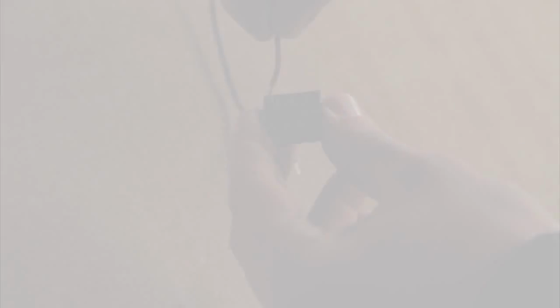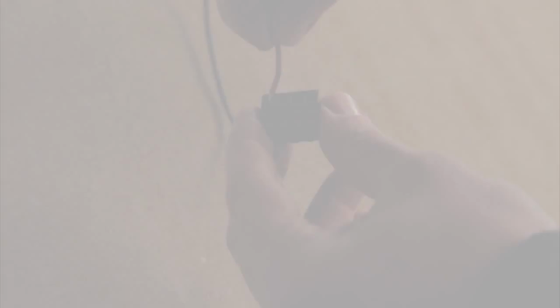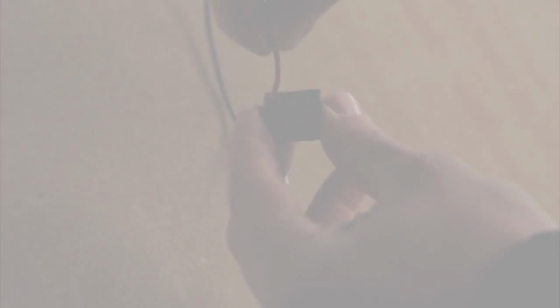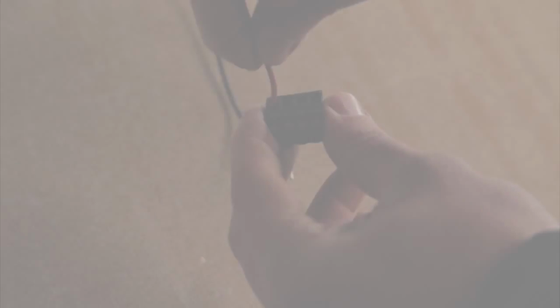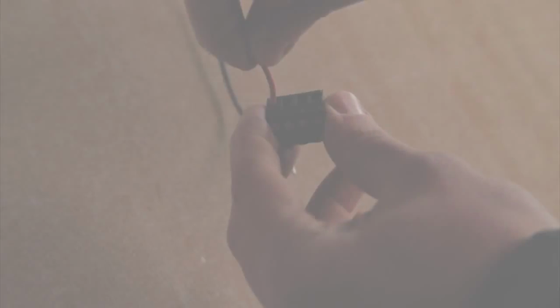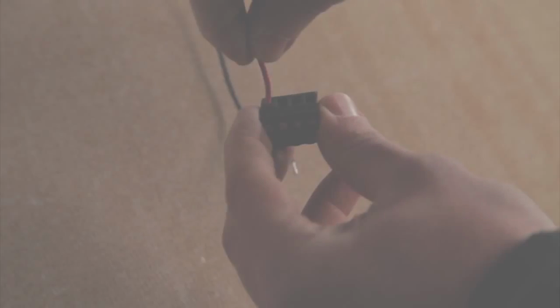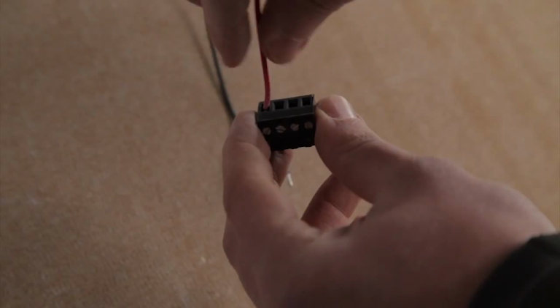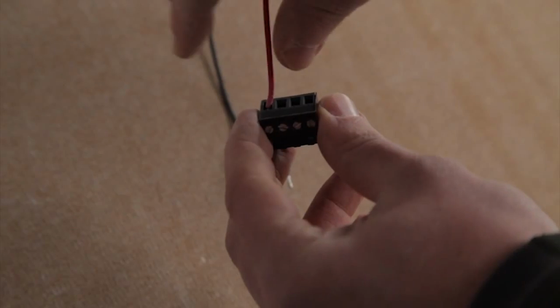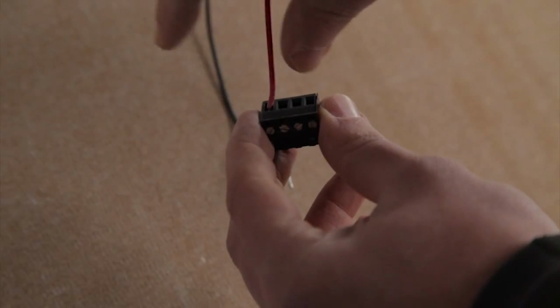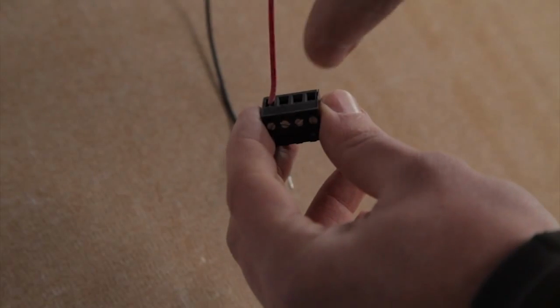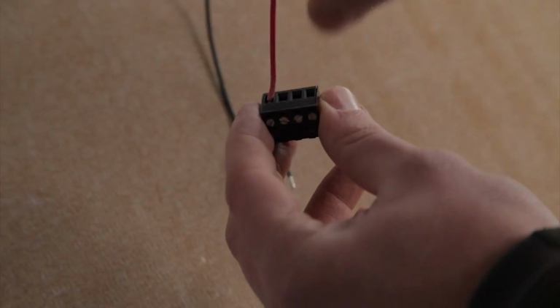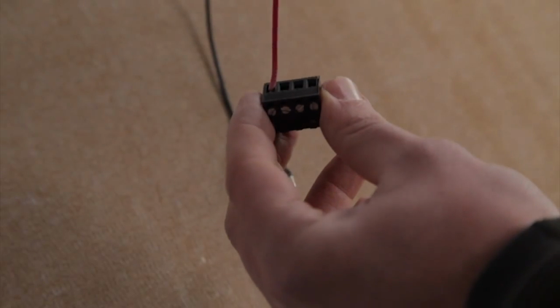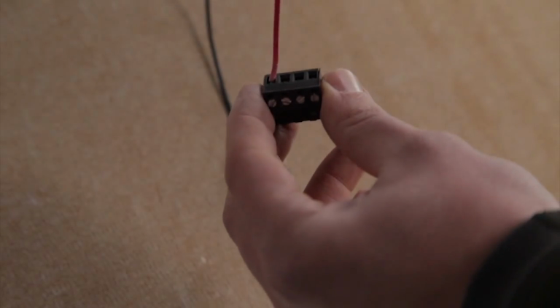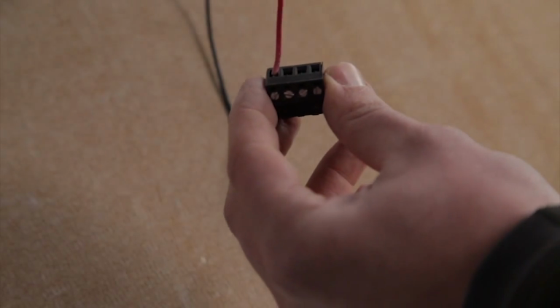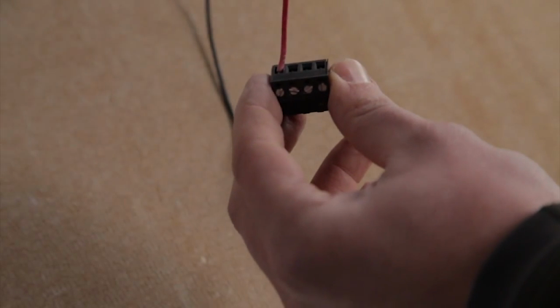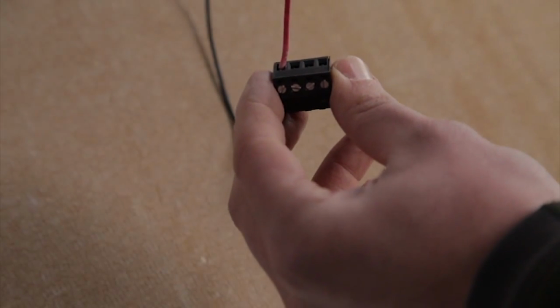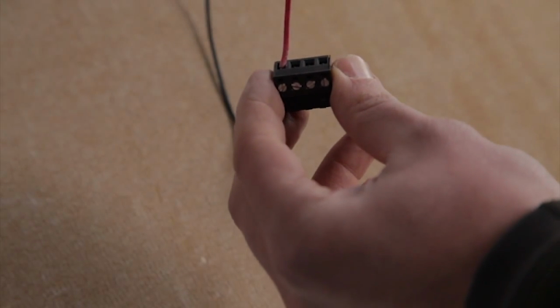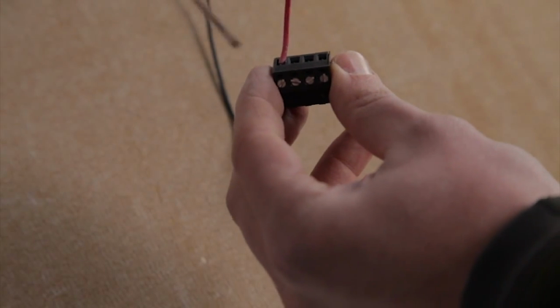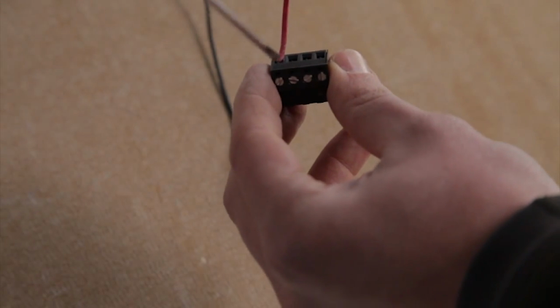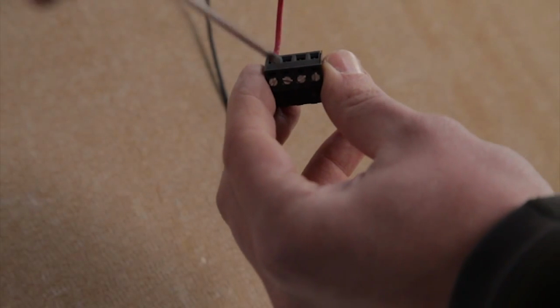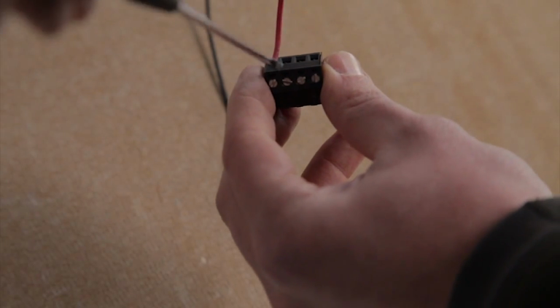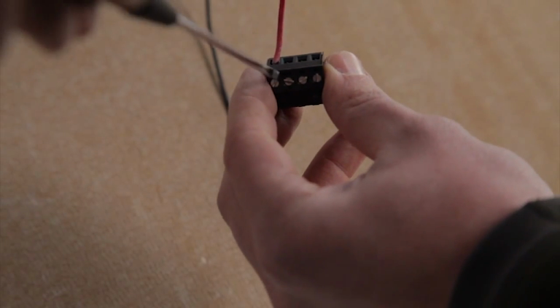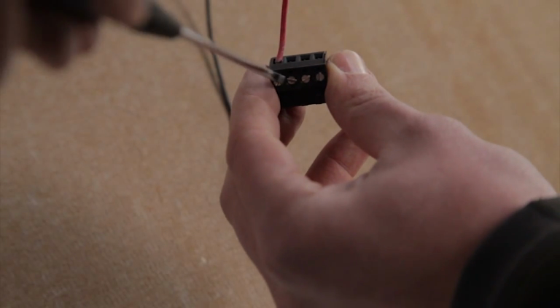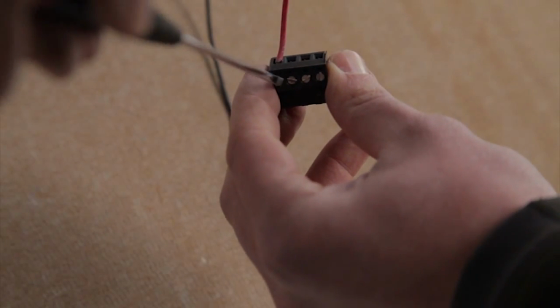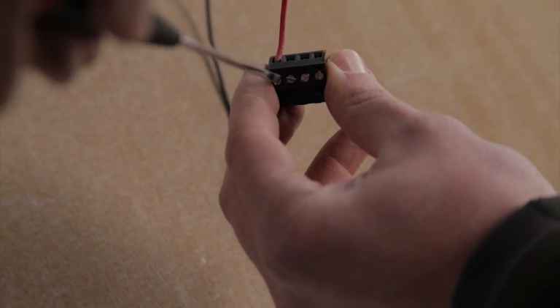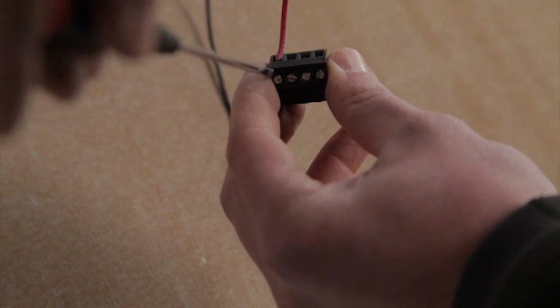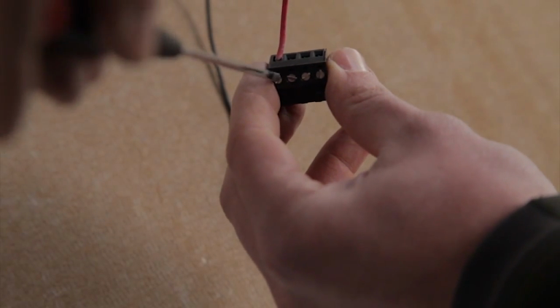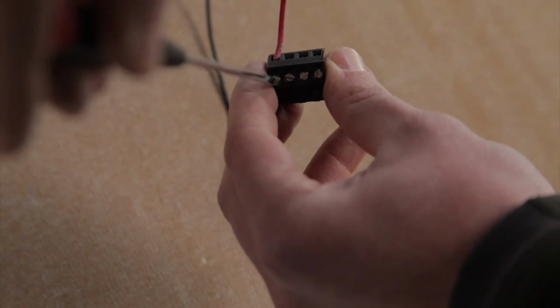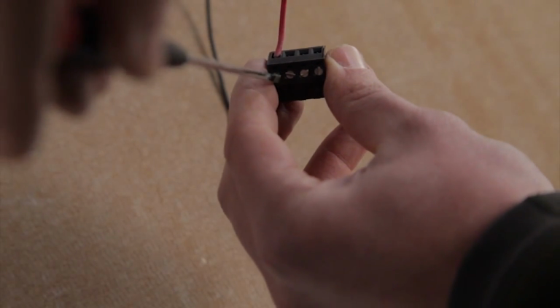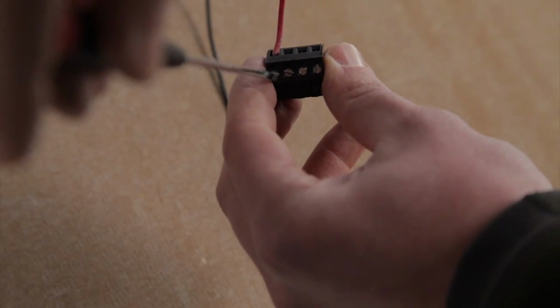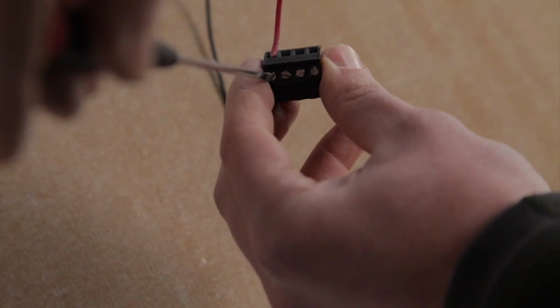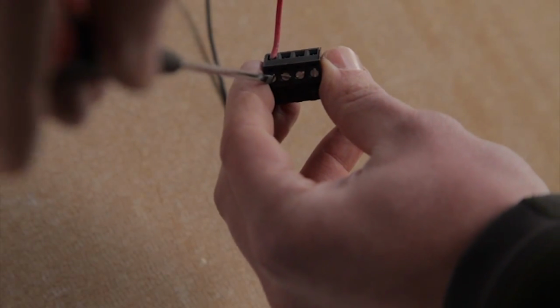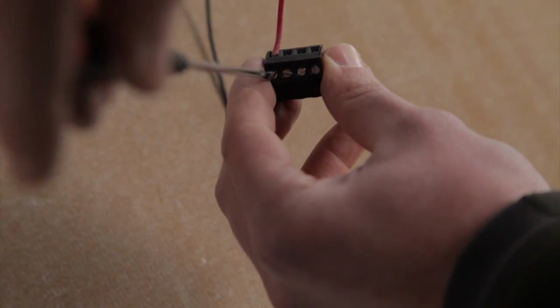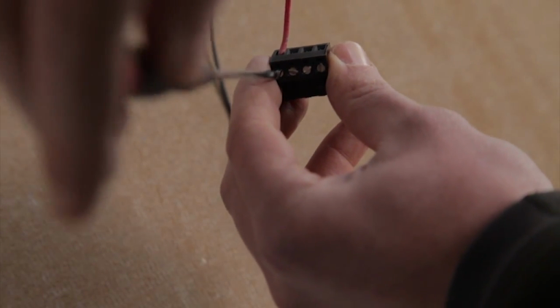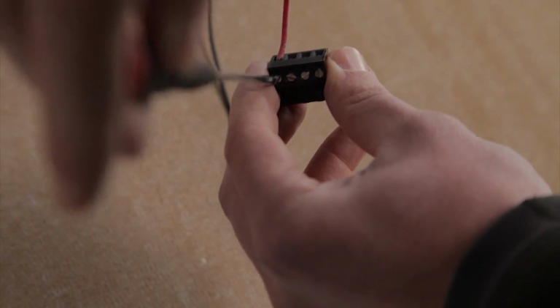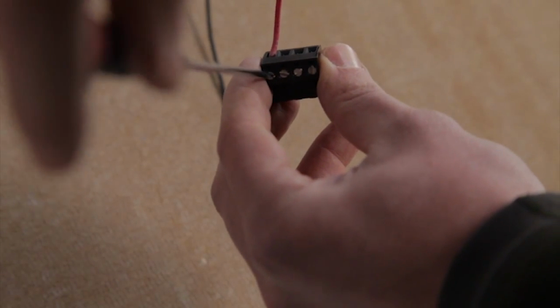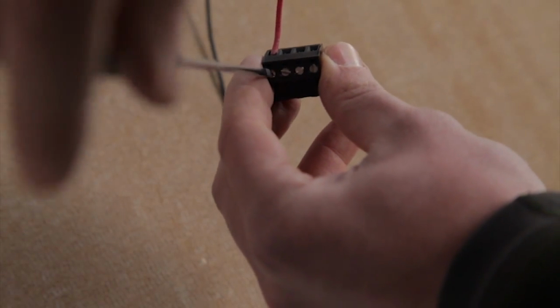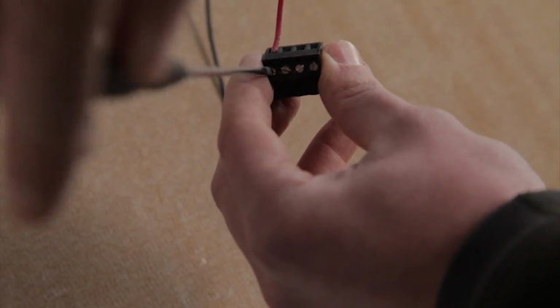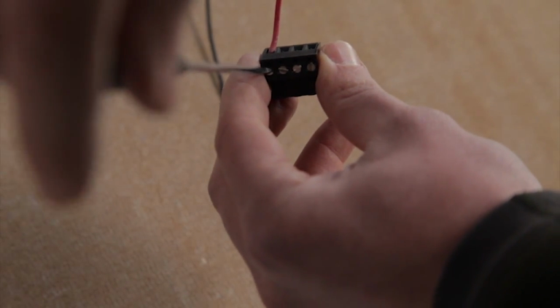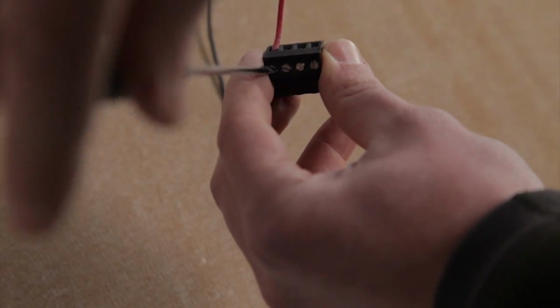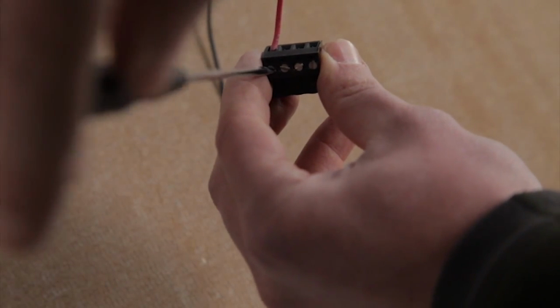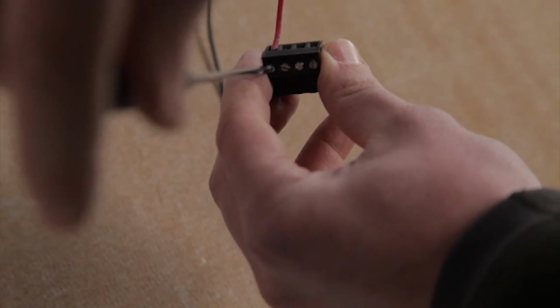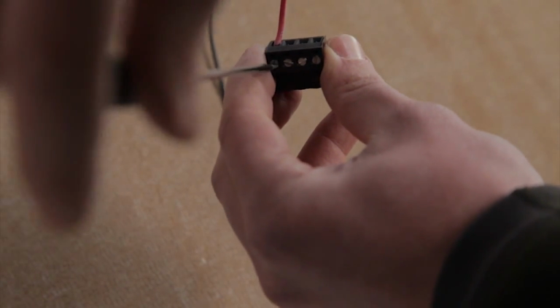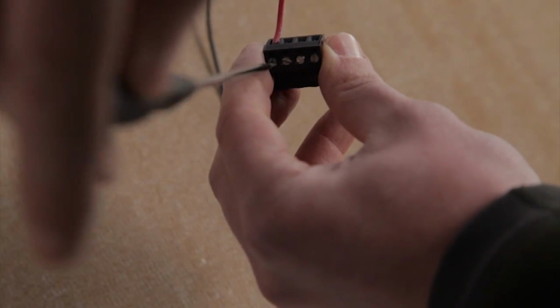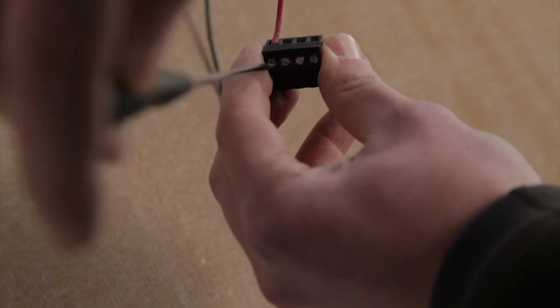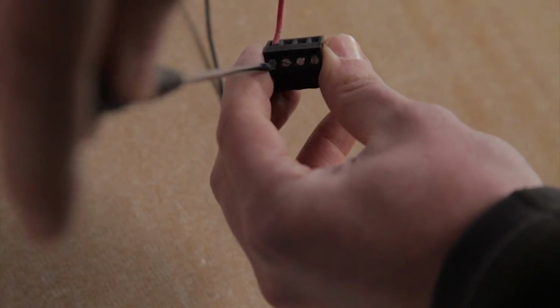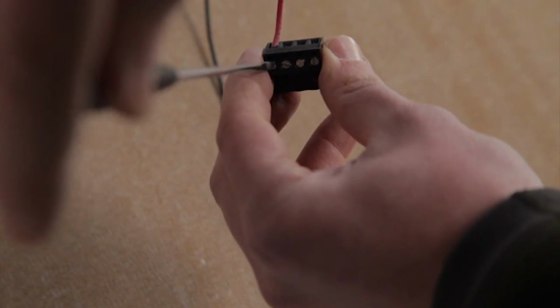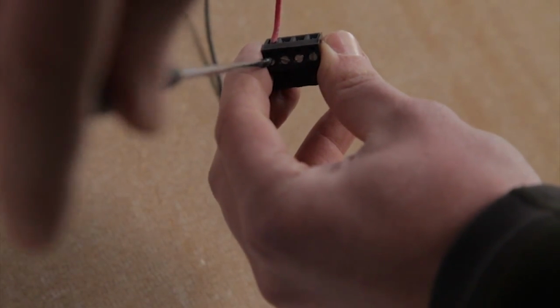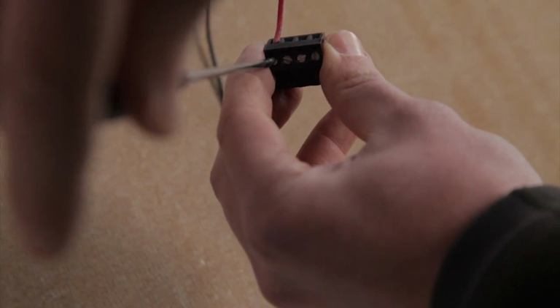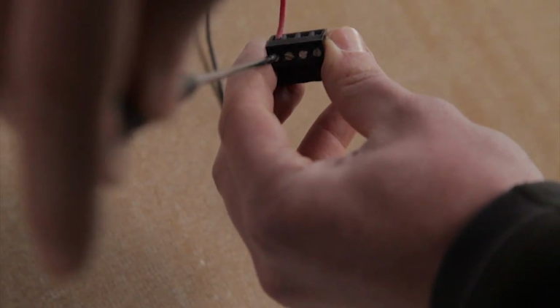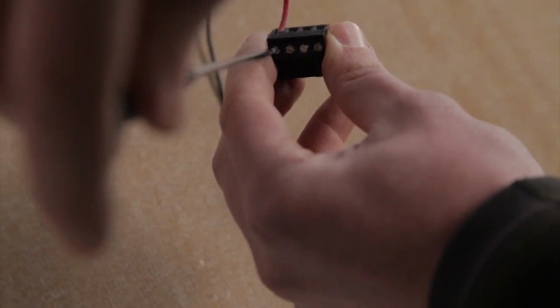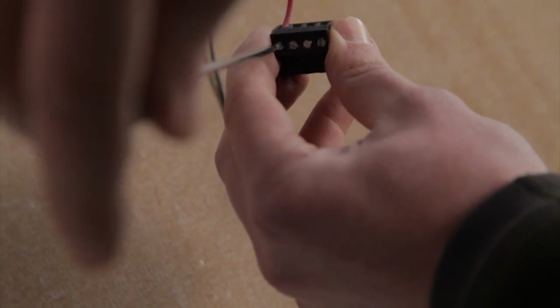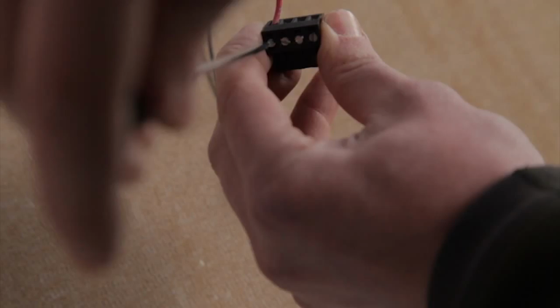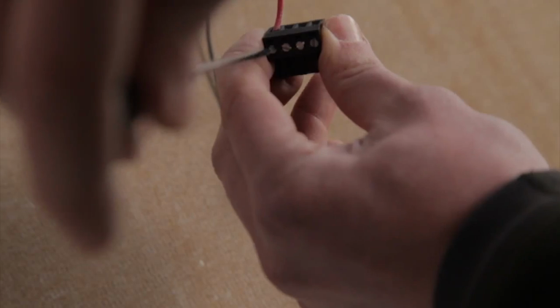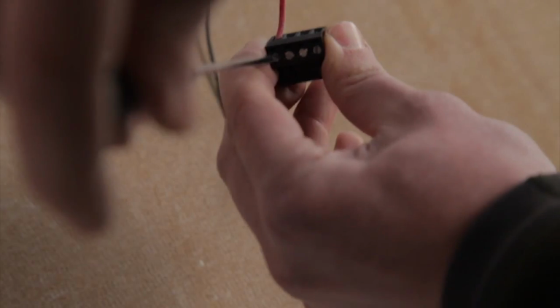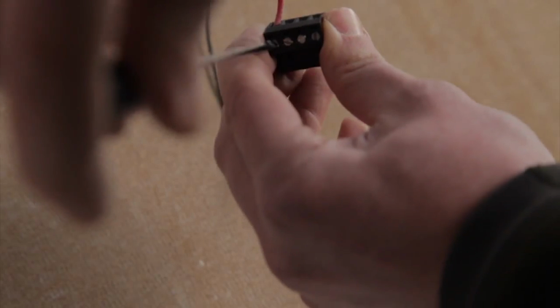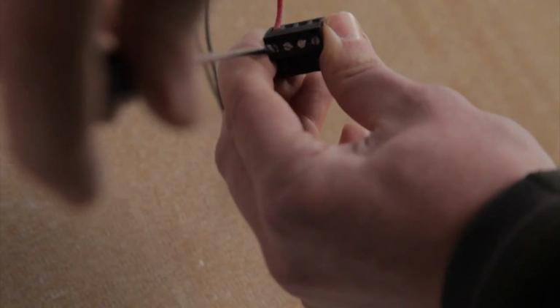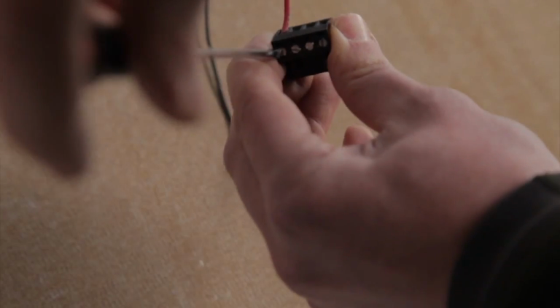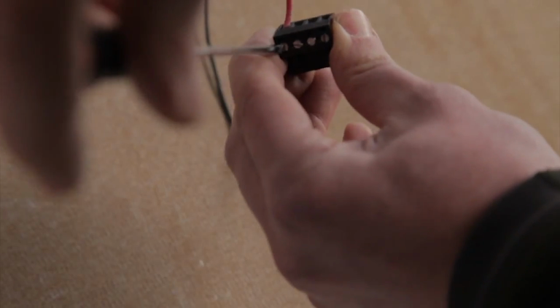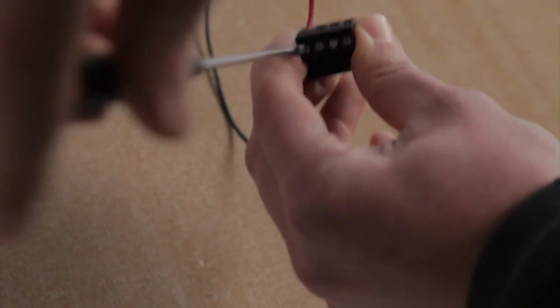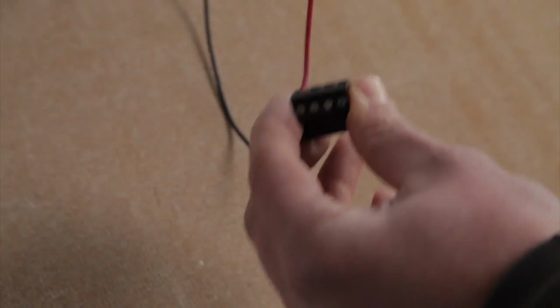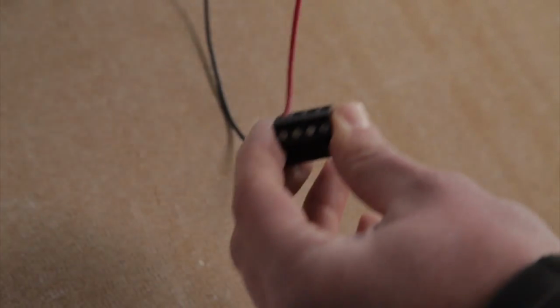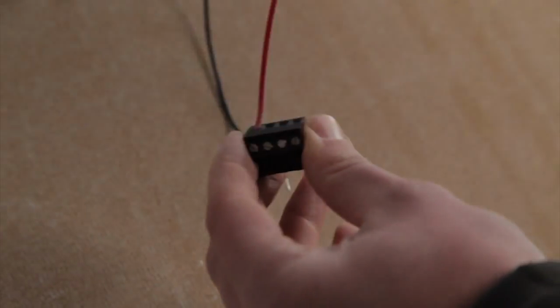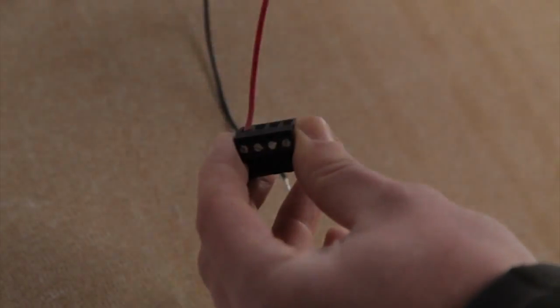Use a screwdriver to attach a modular plug to the strobe wire end. Make sure the polarity matches the marking in the wireless controller.